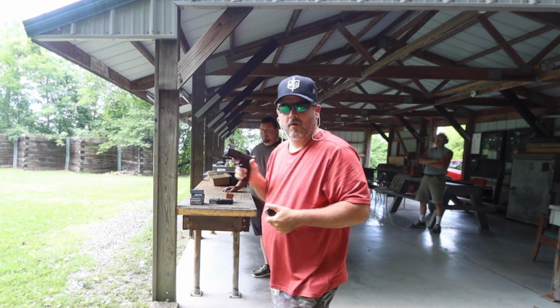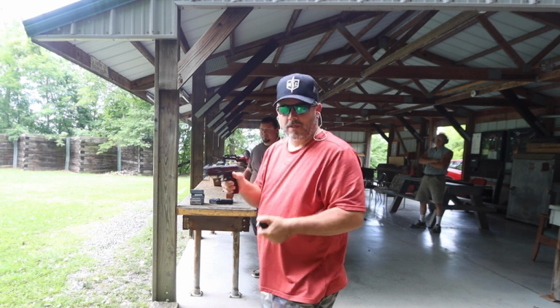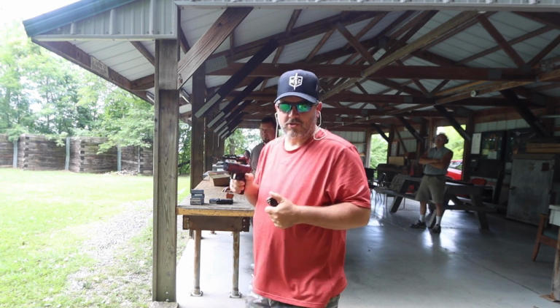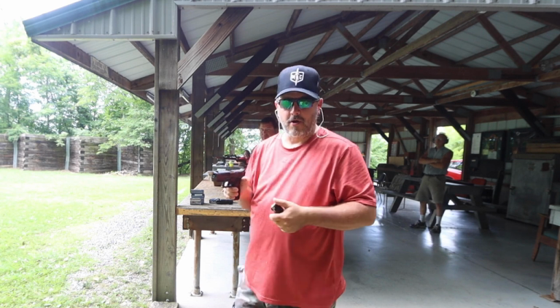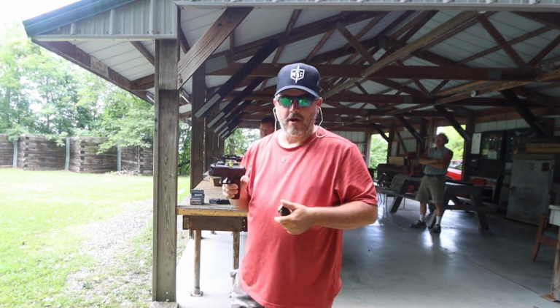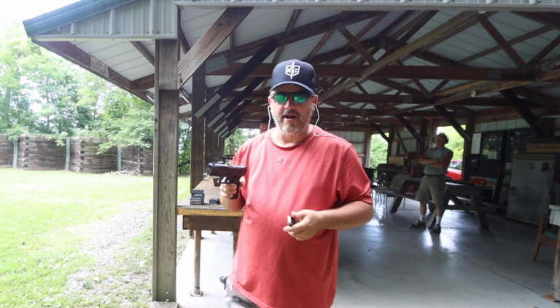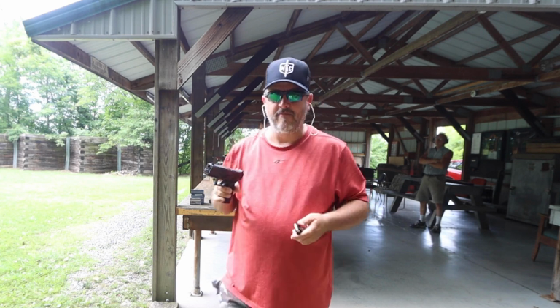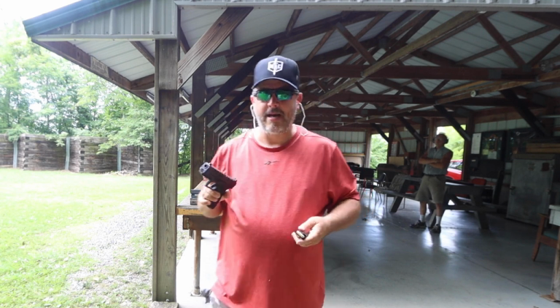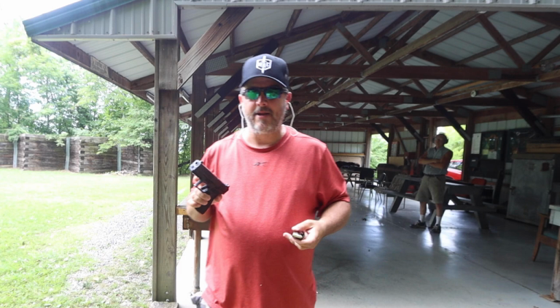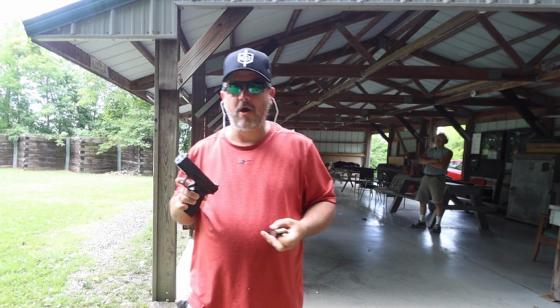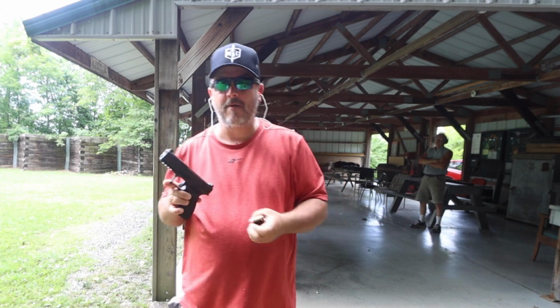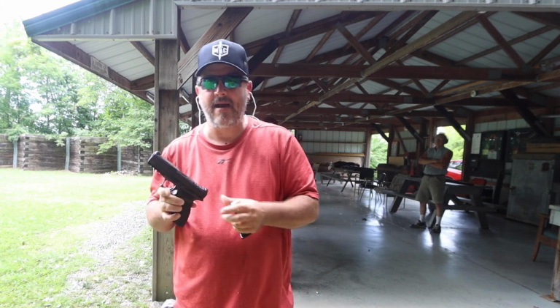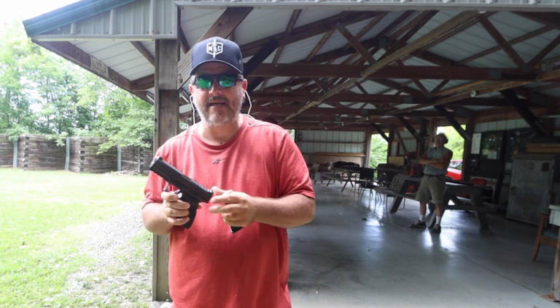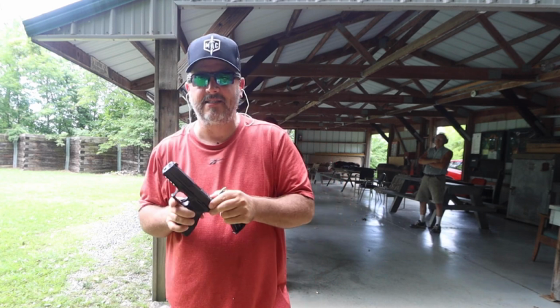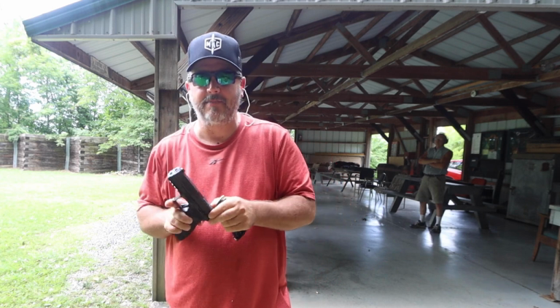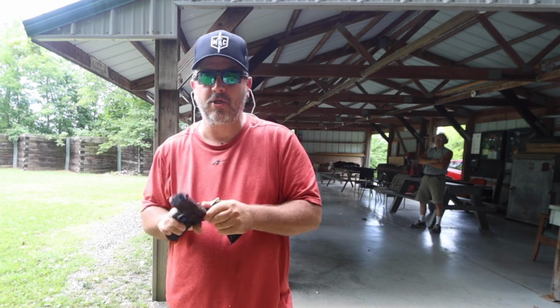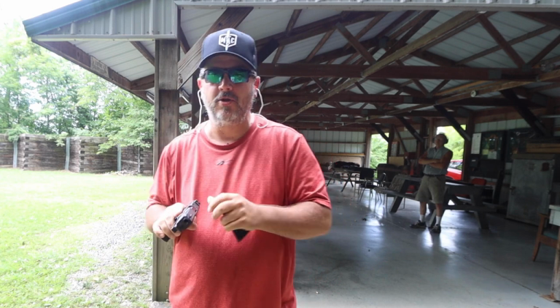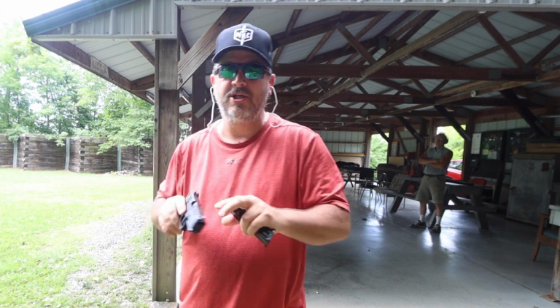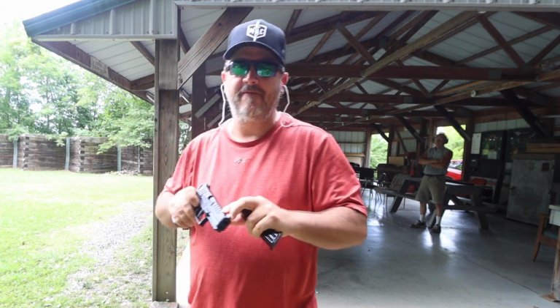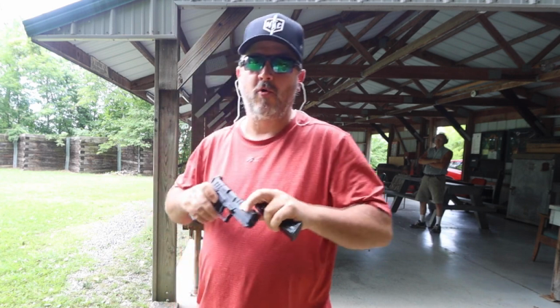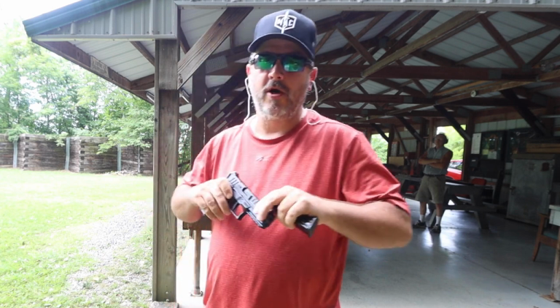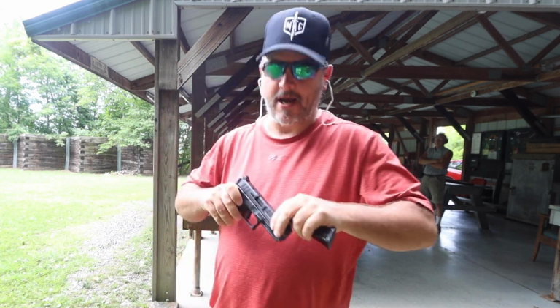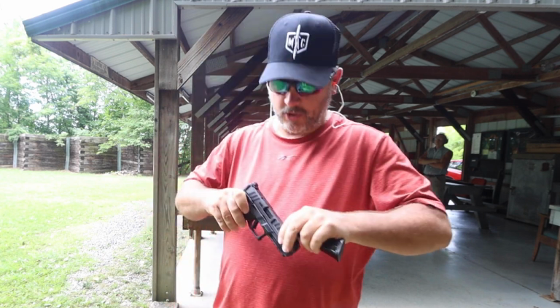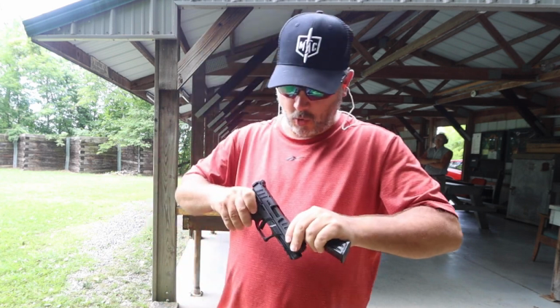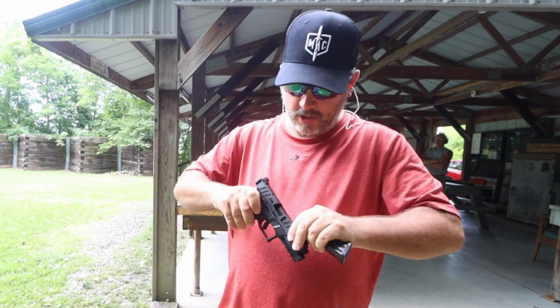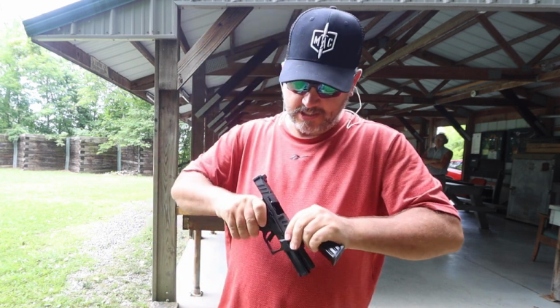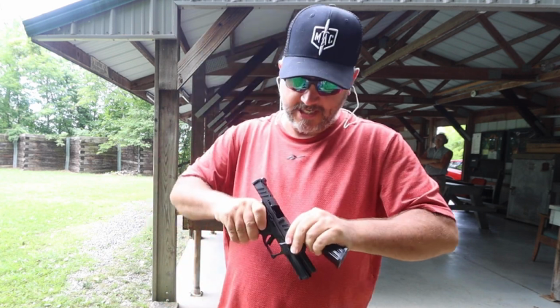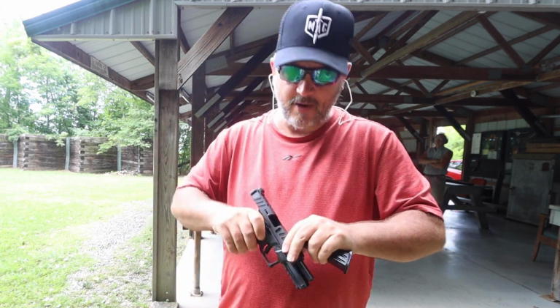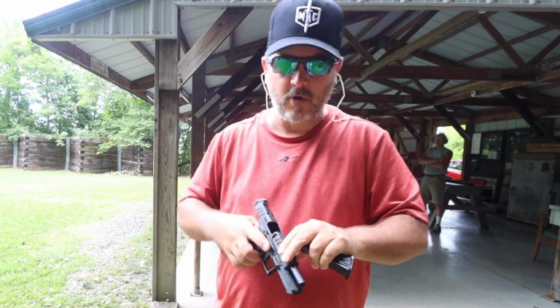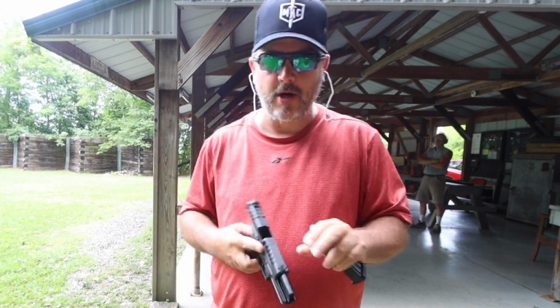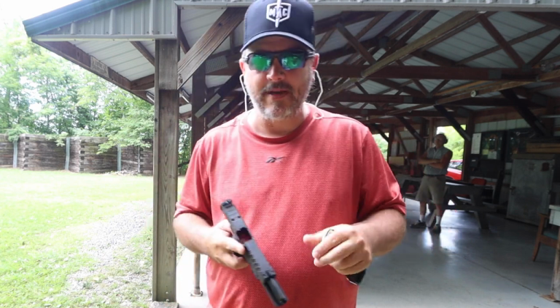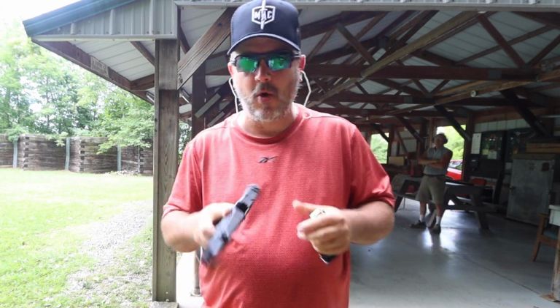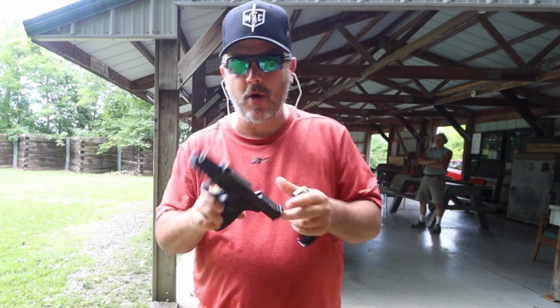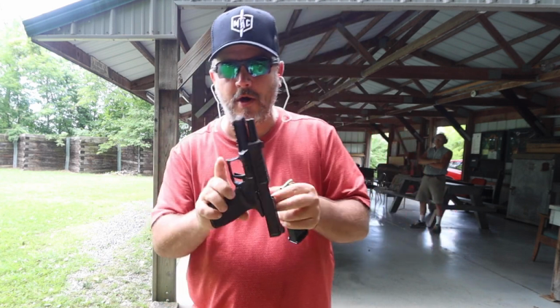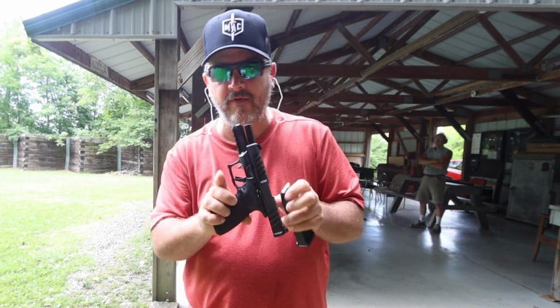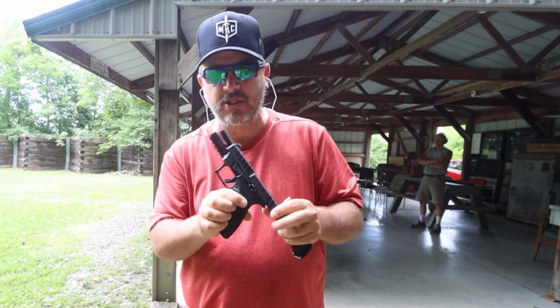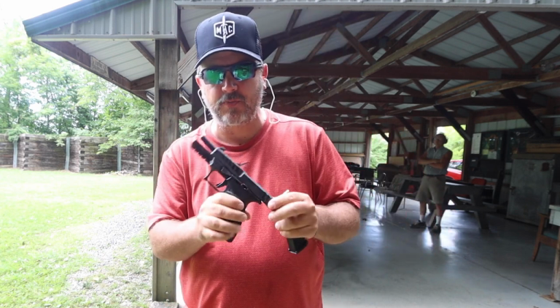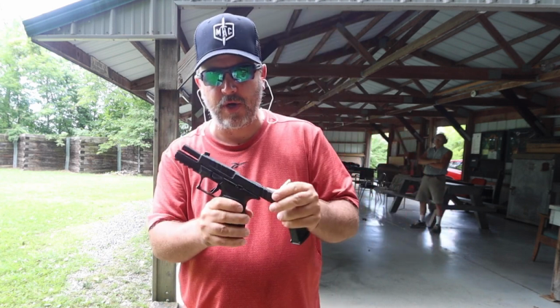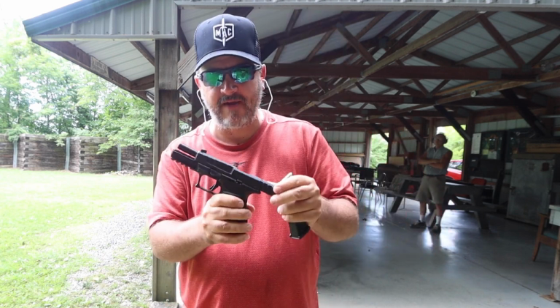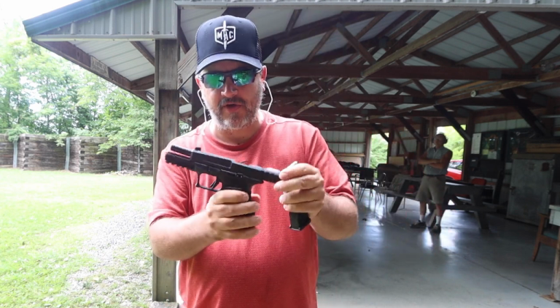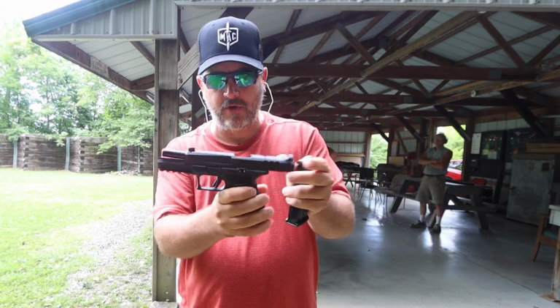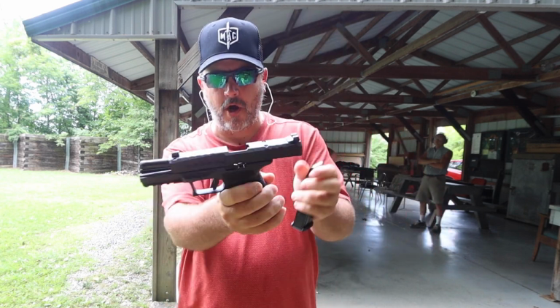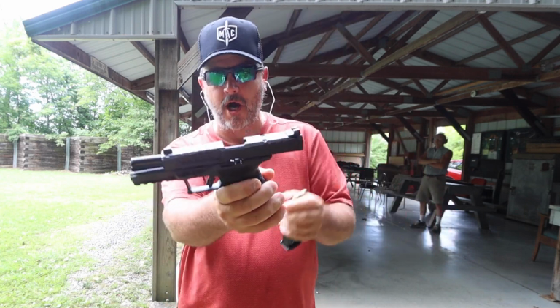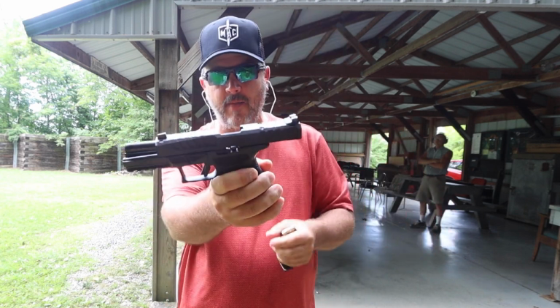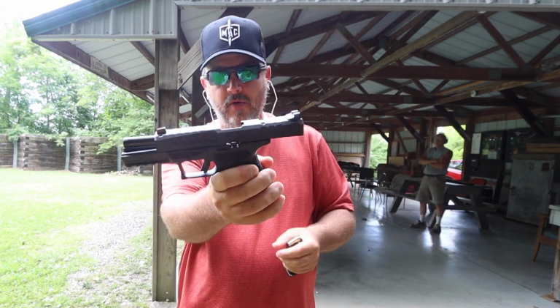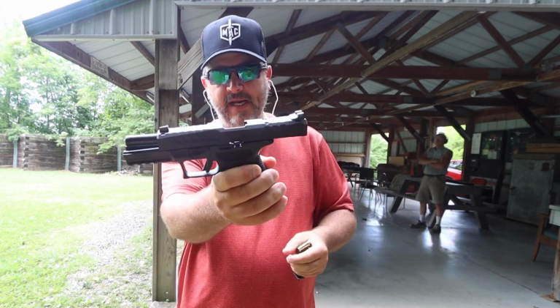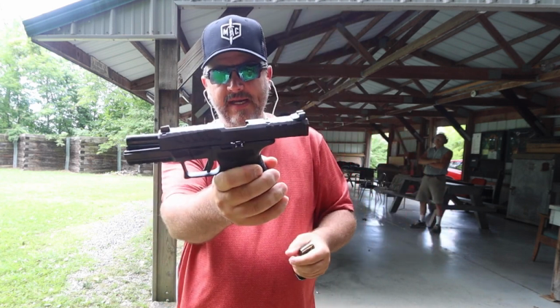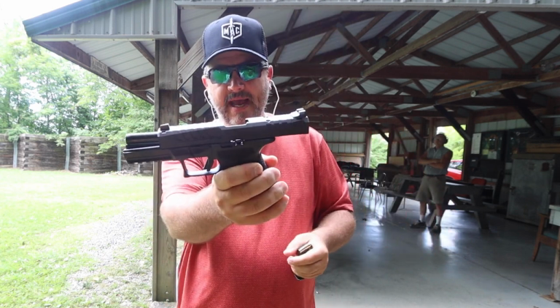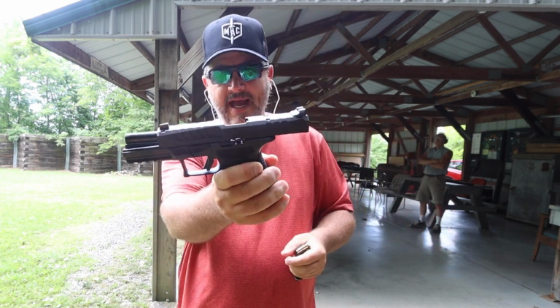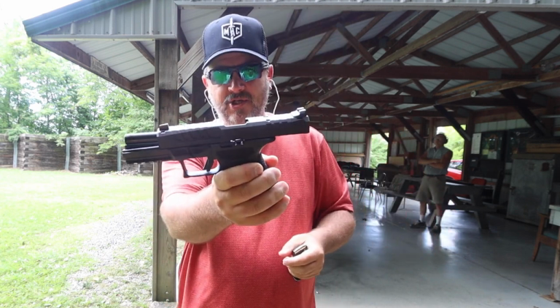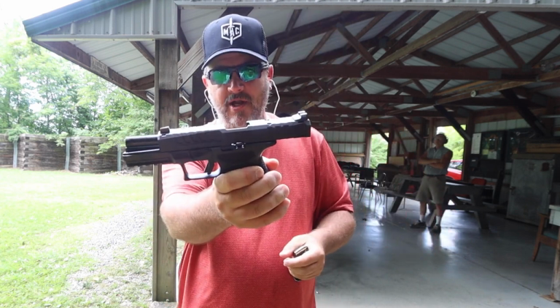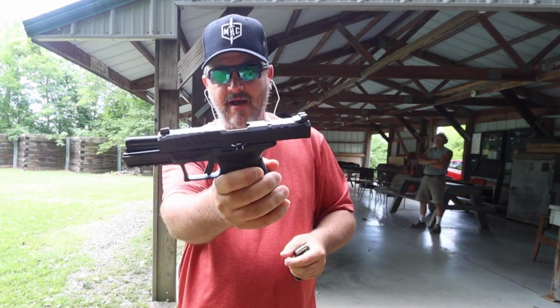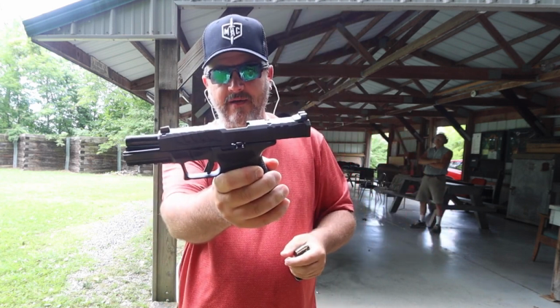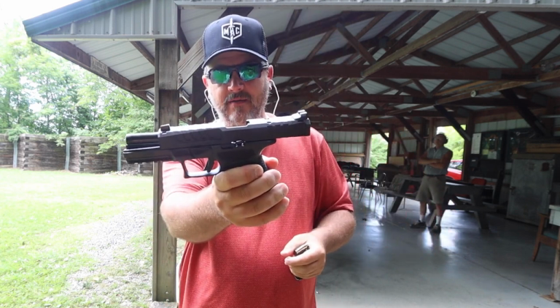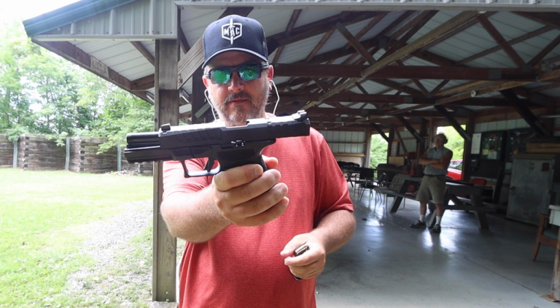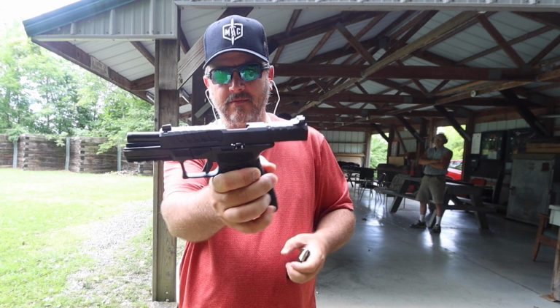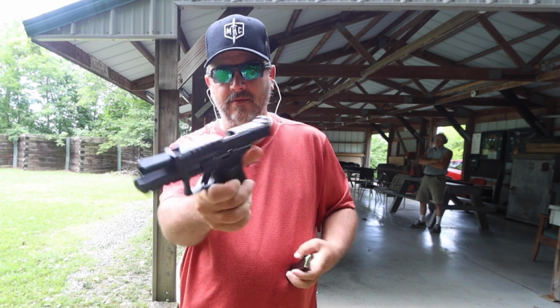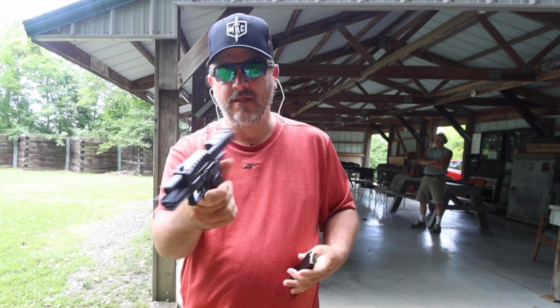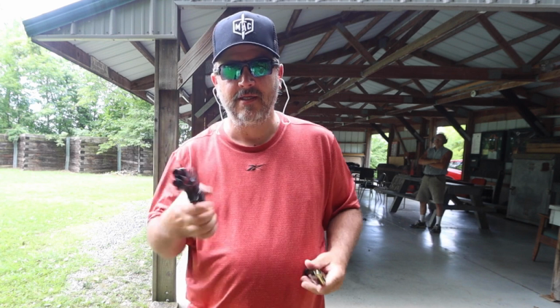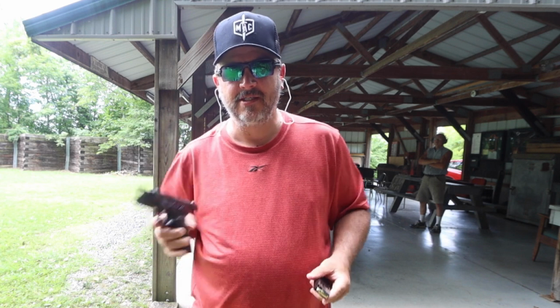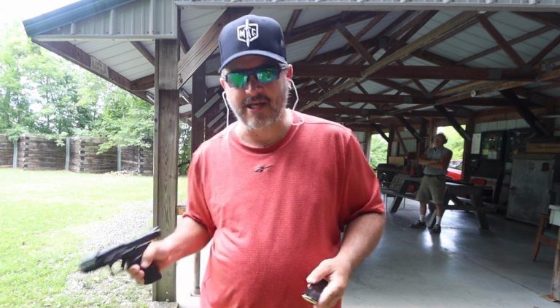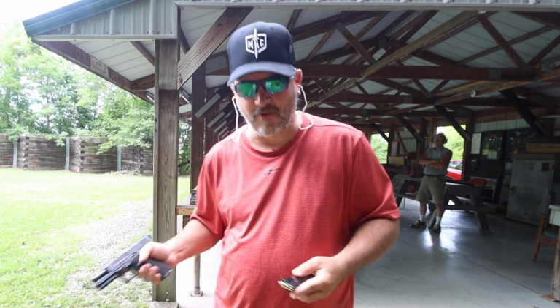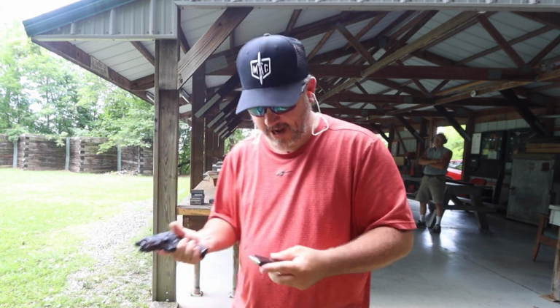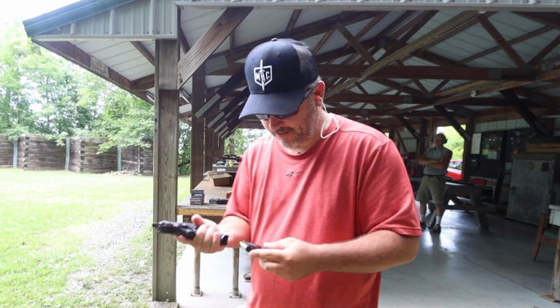What's going on everybody? Welcome back to this episode of G4 Outdoors. Today we're going to be going over the Springfield Armory Echelon. Stick around.